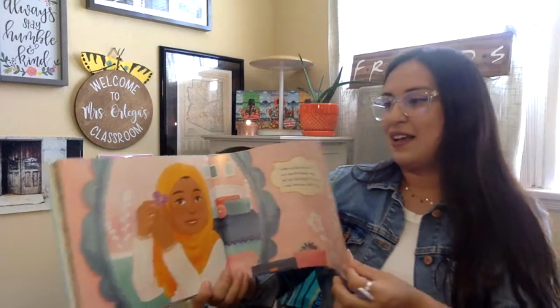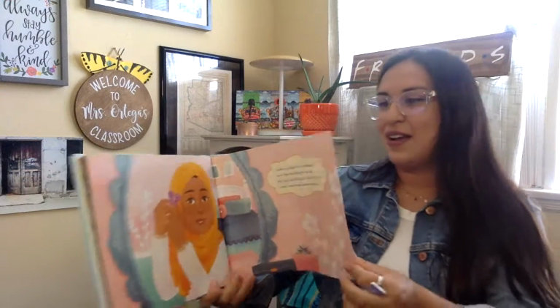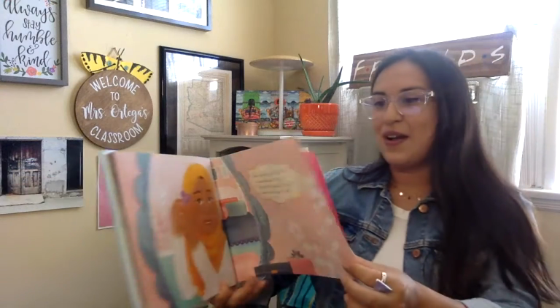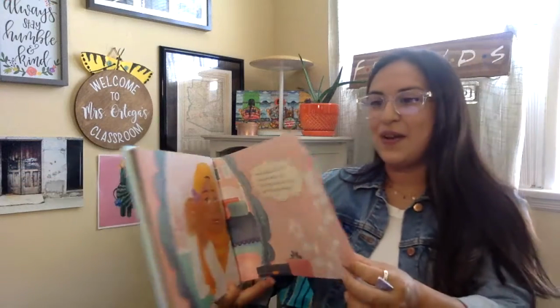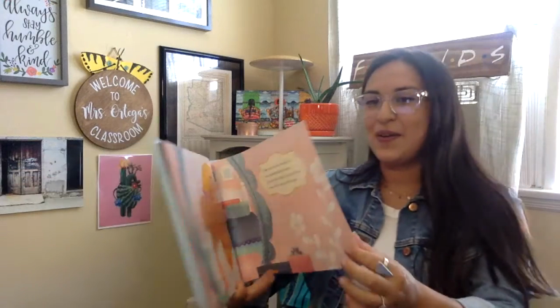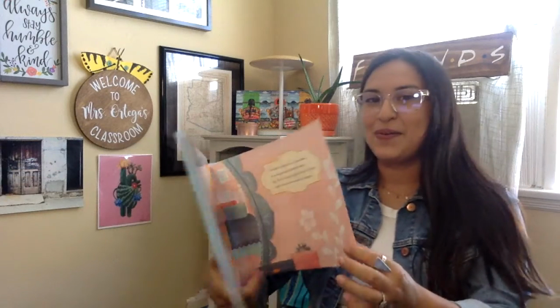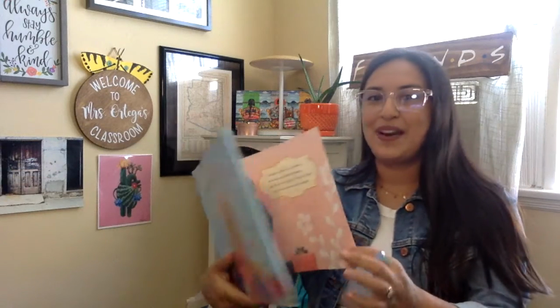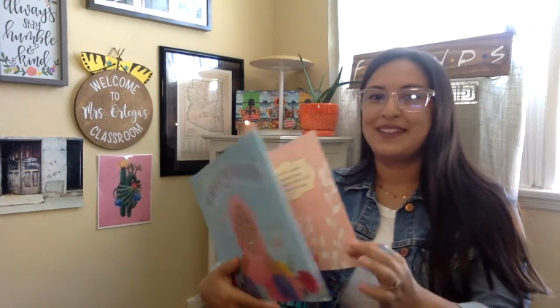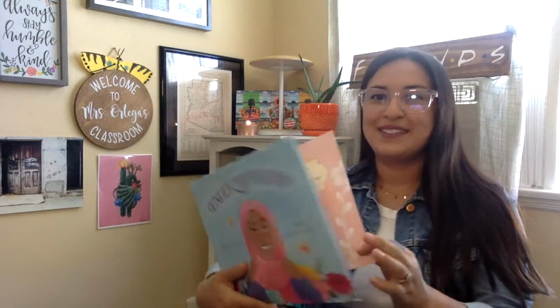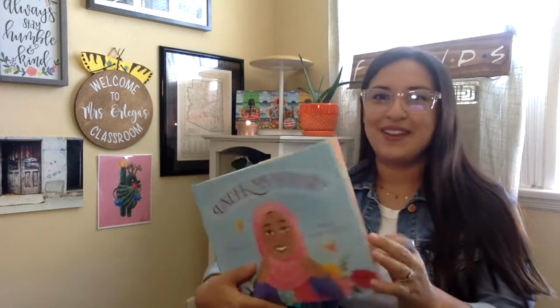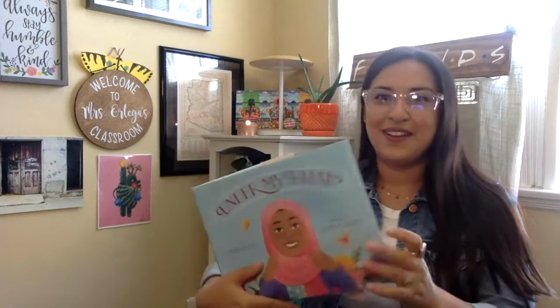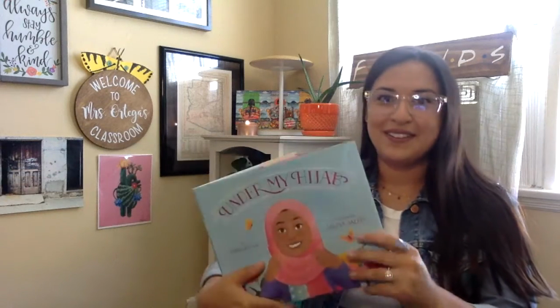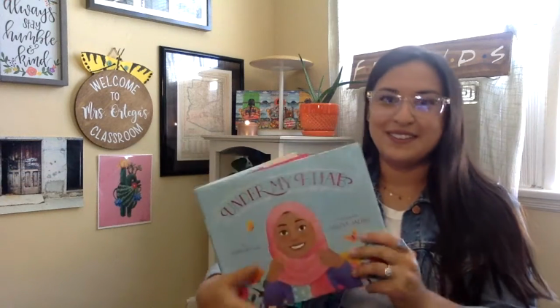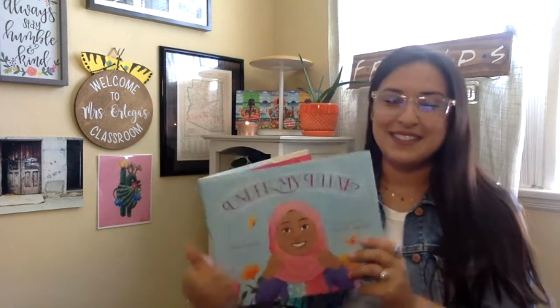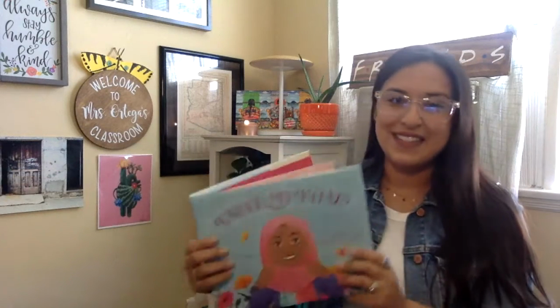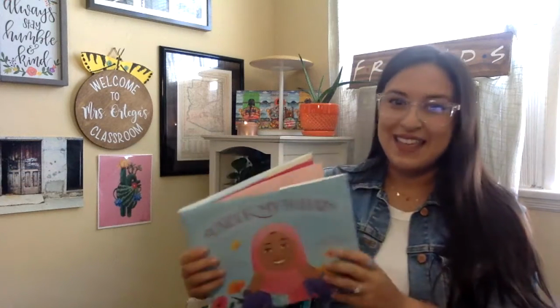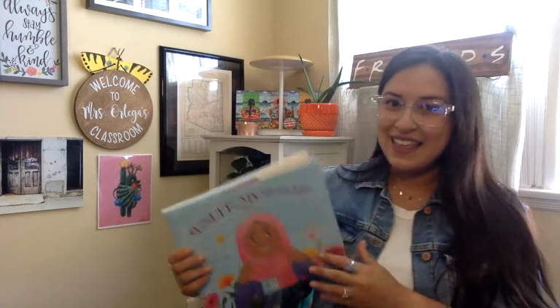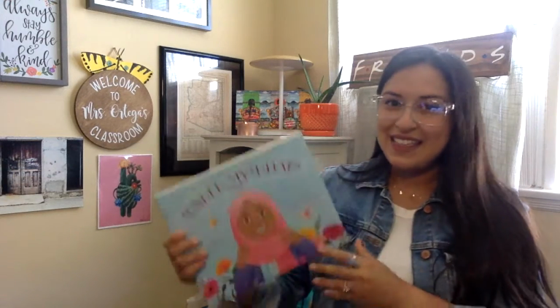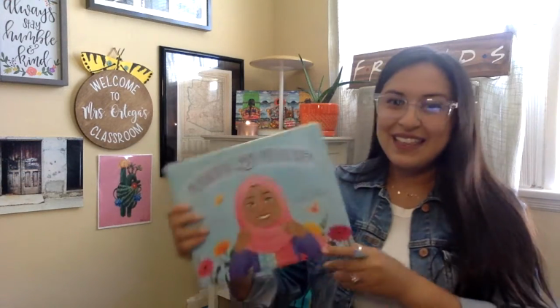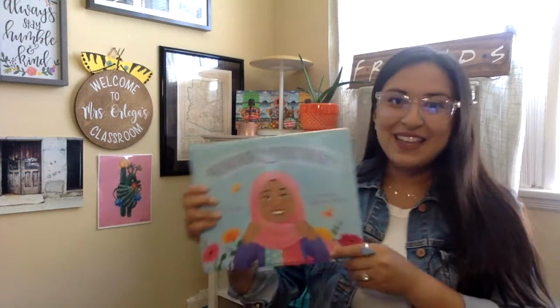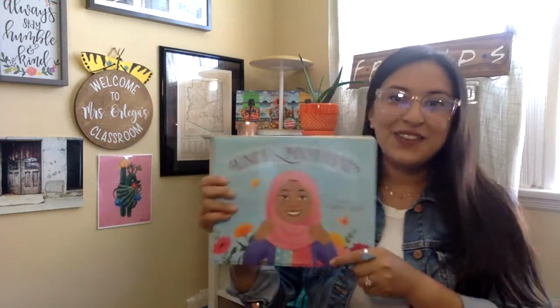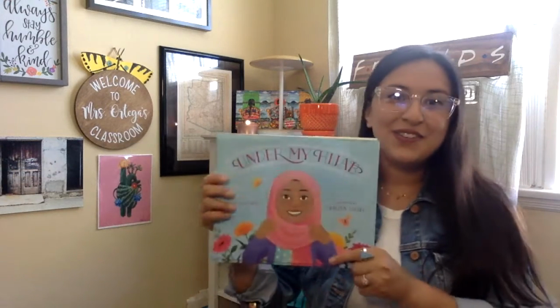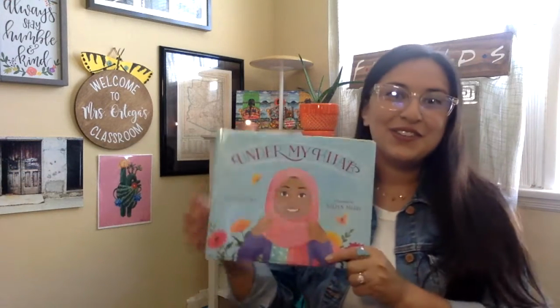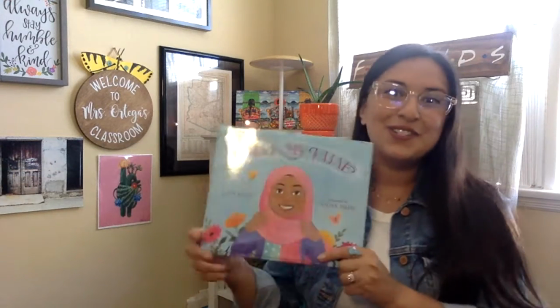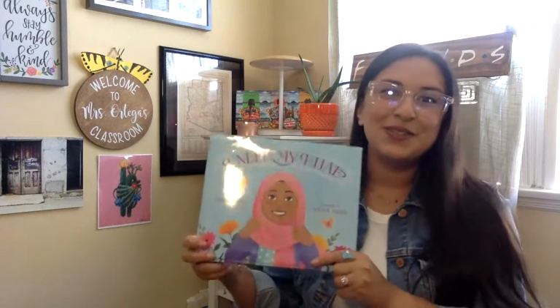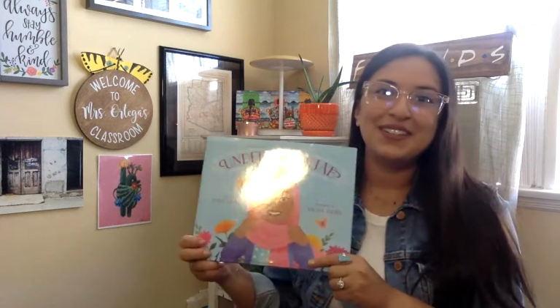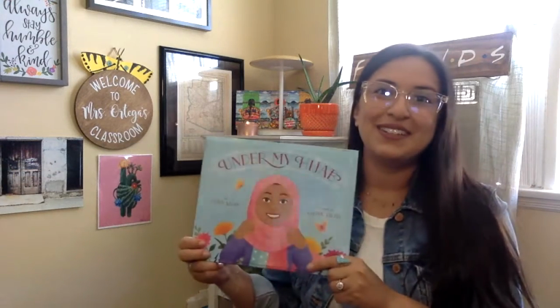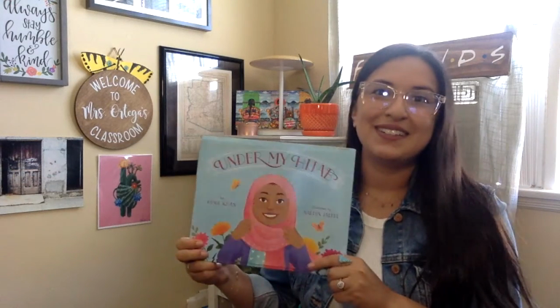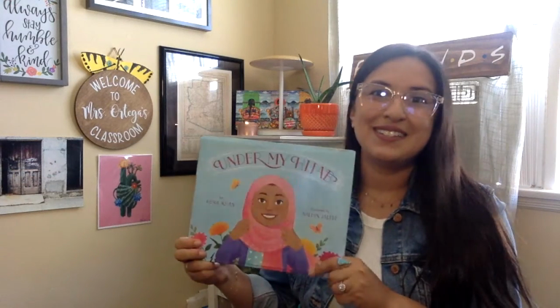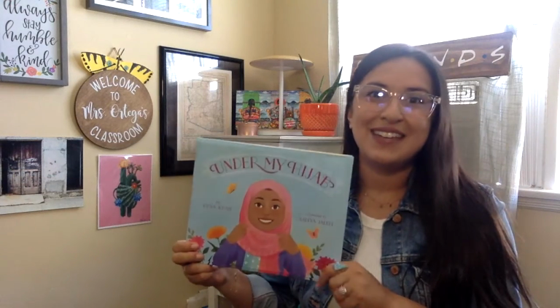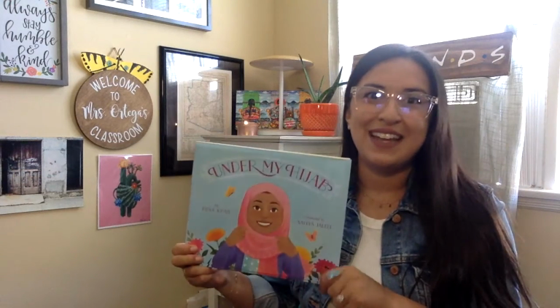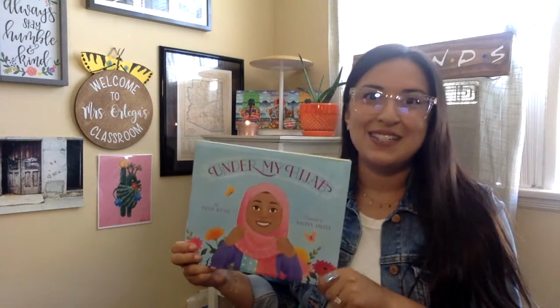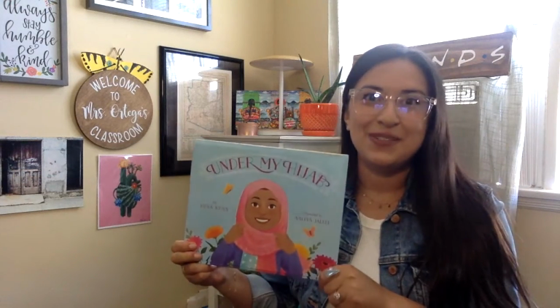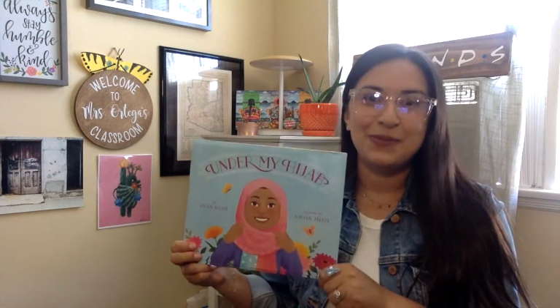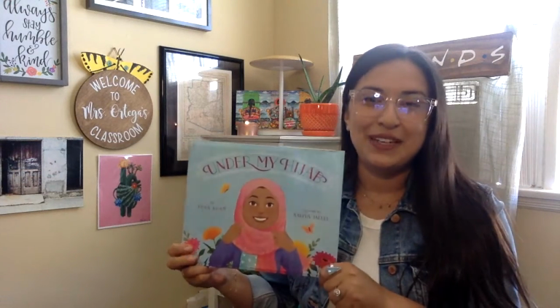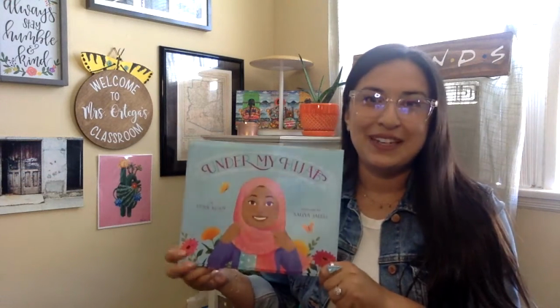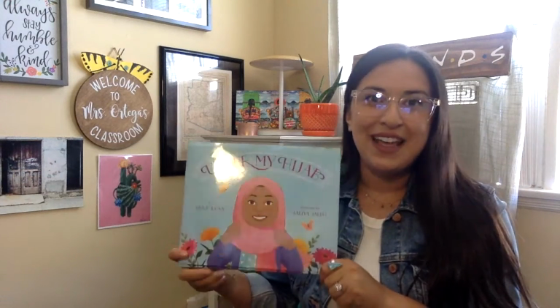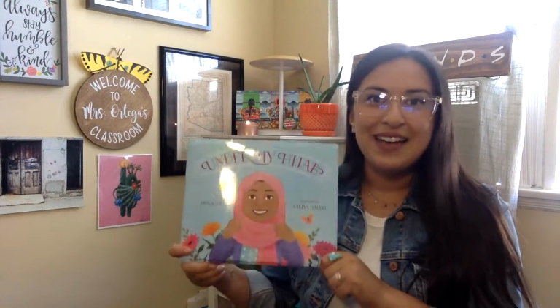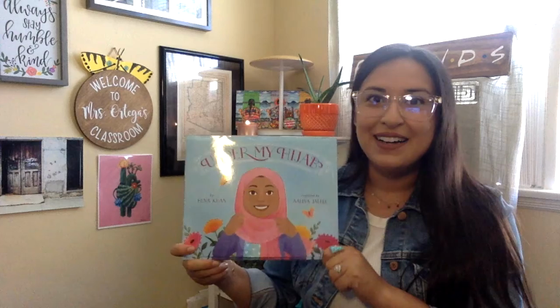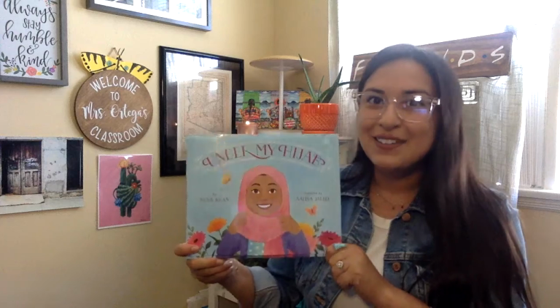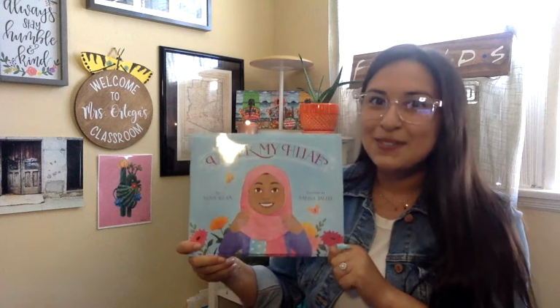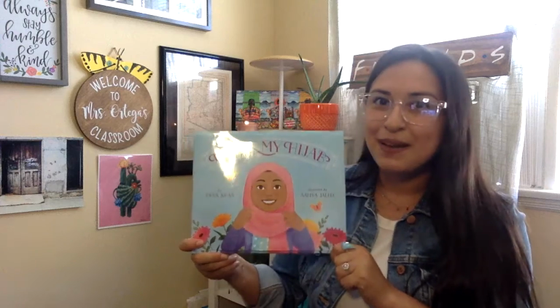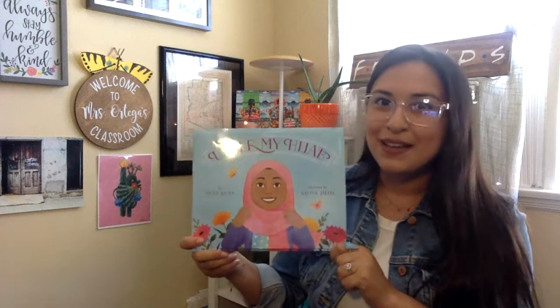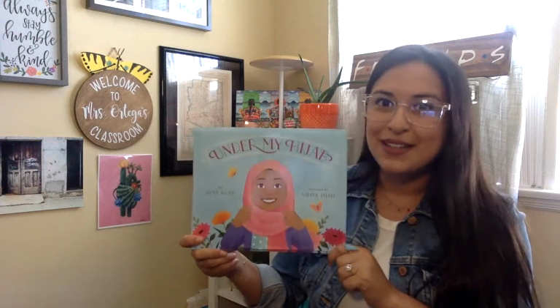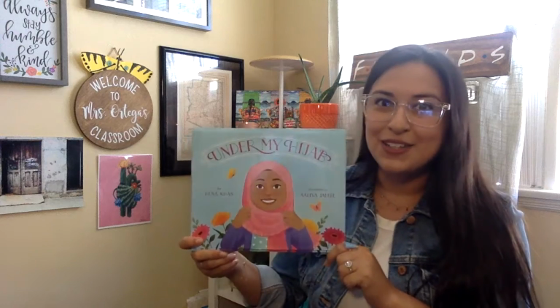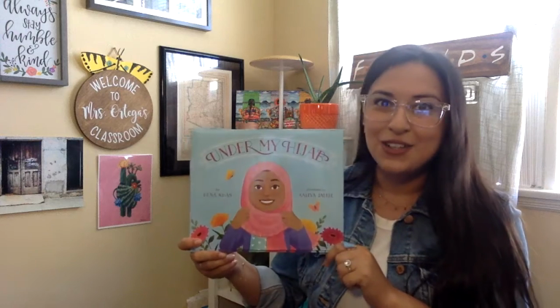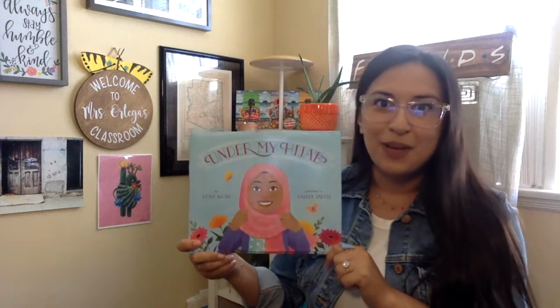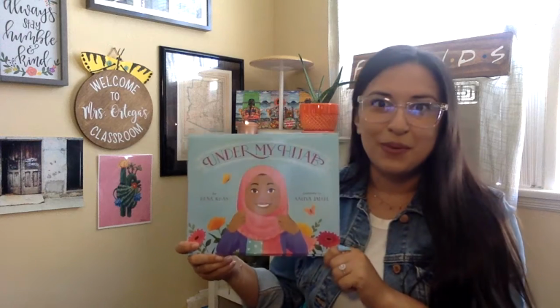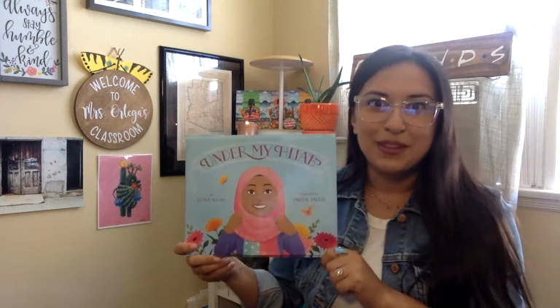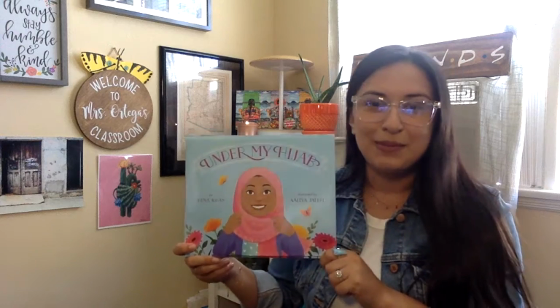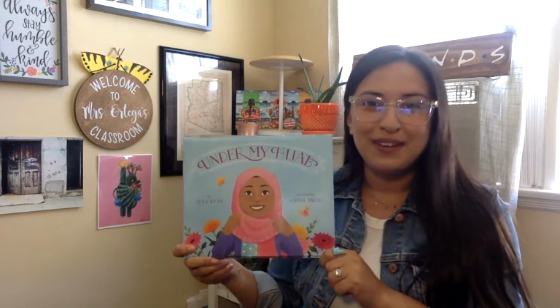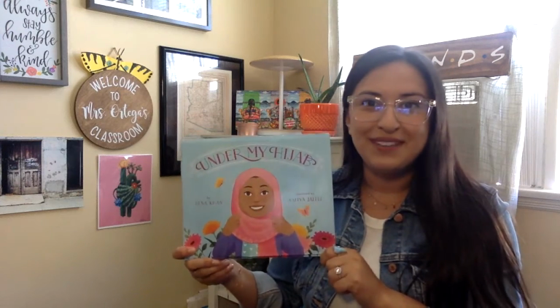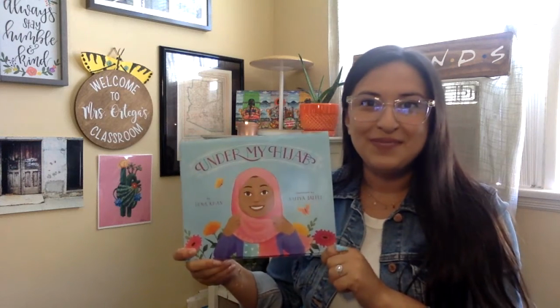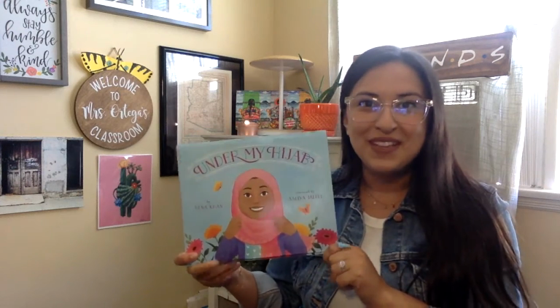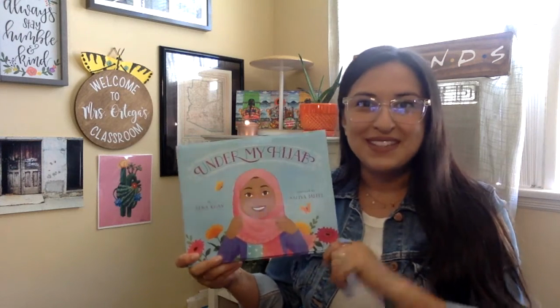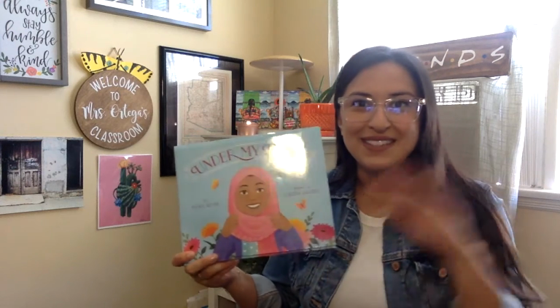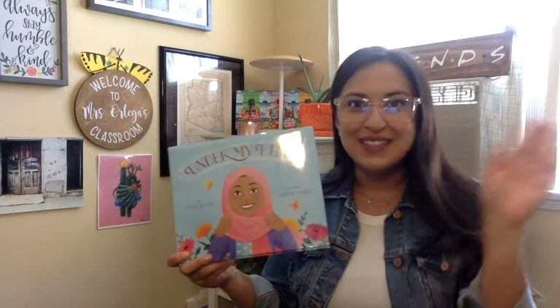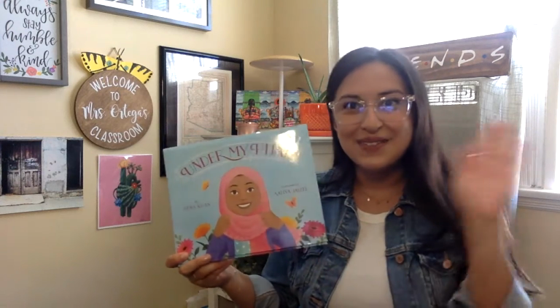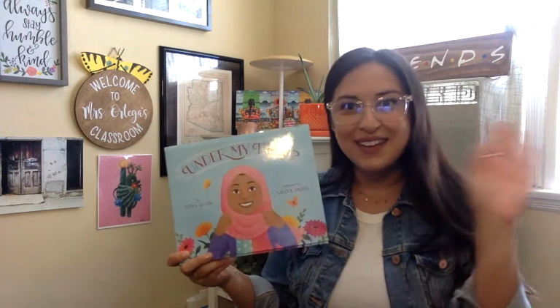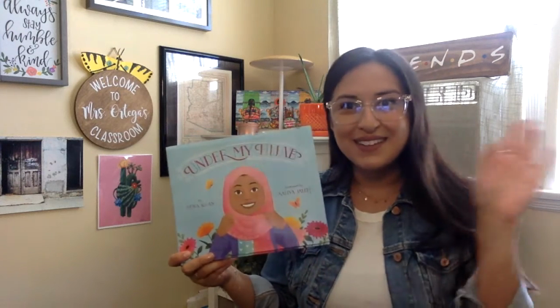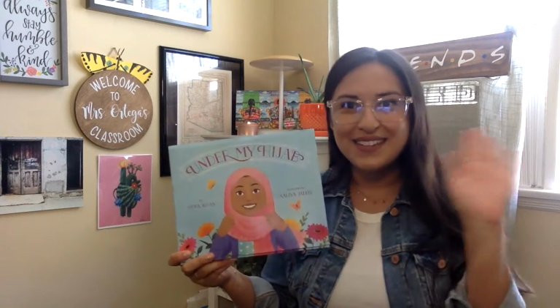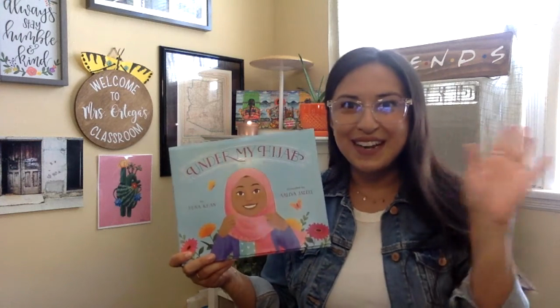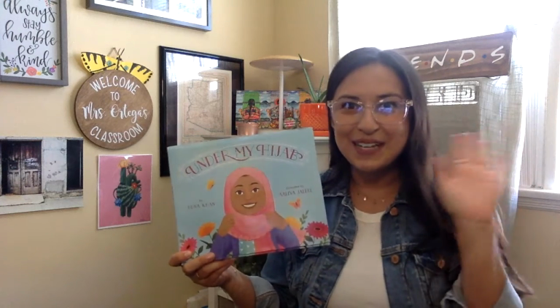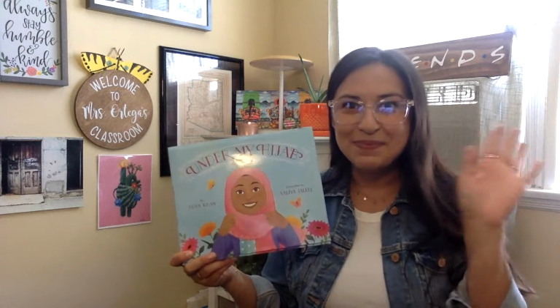All right scholars, thank you for tuning in today to read Under My Hijab with me. See you next time!